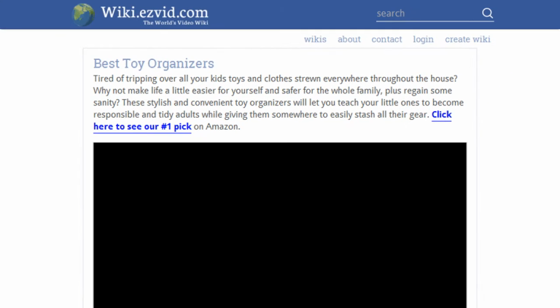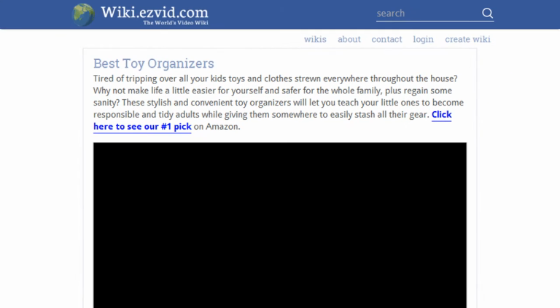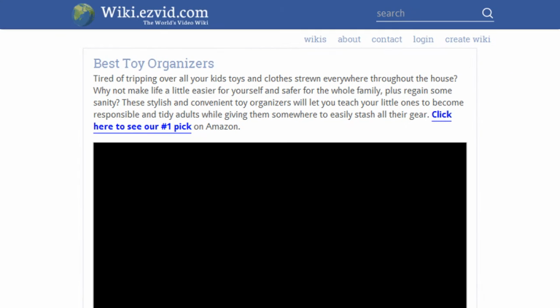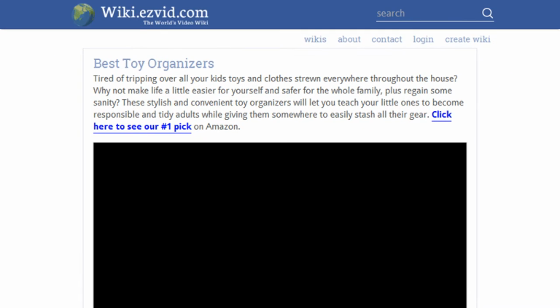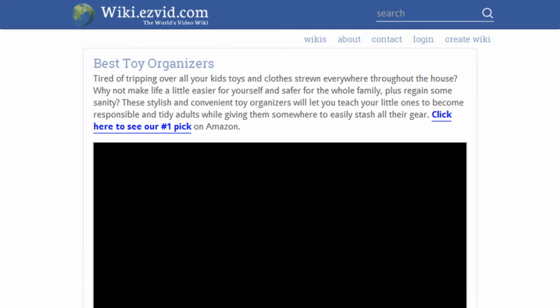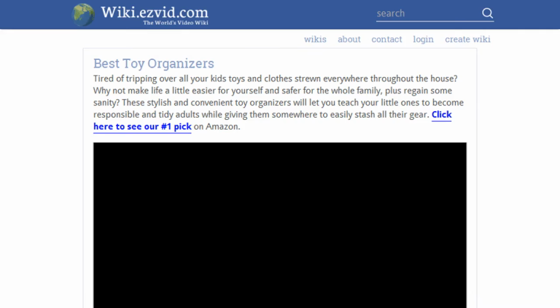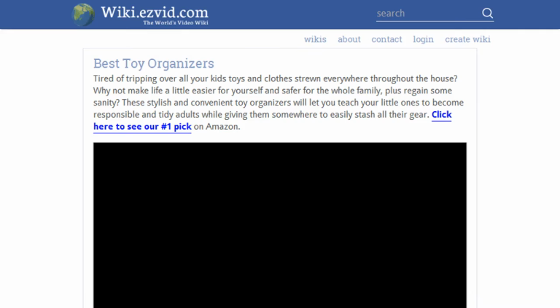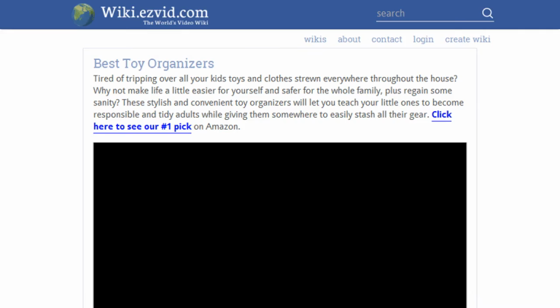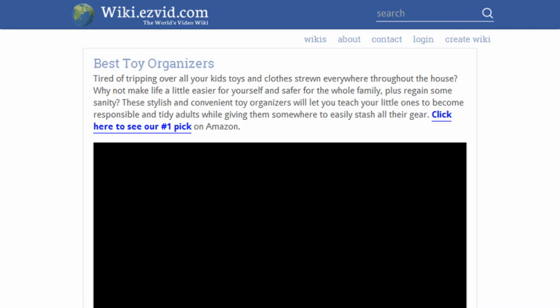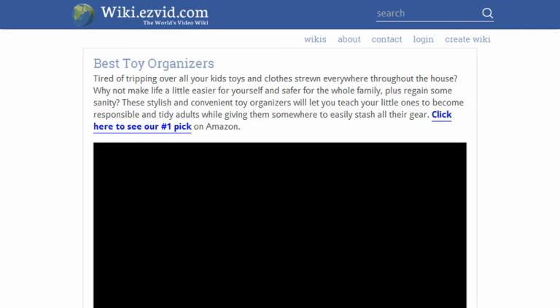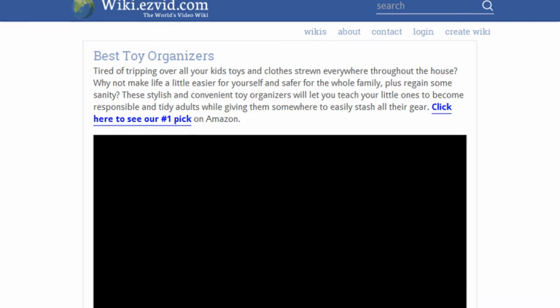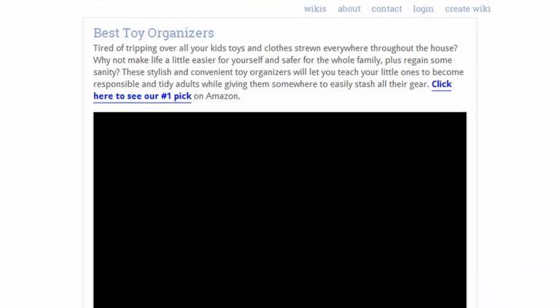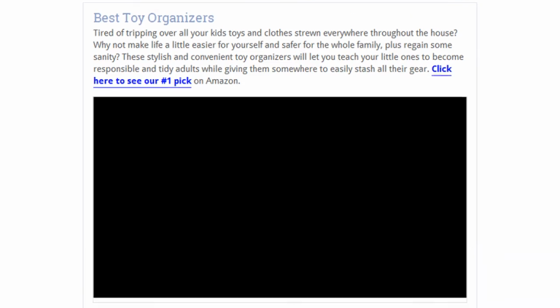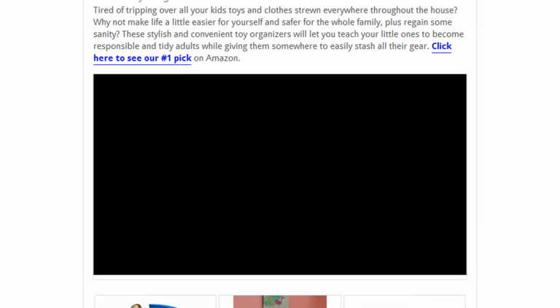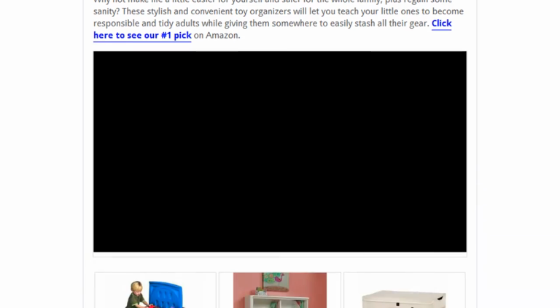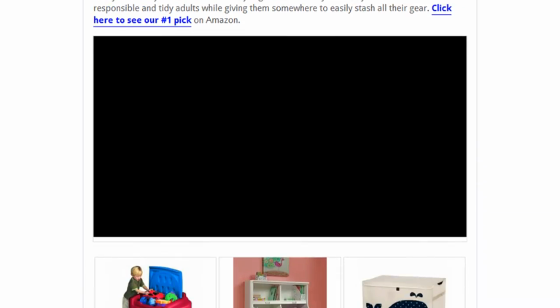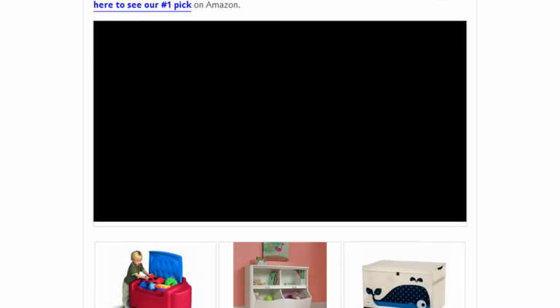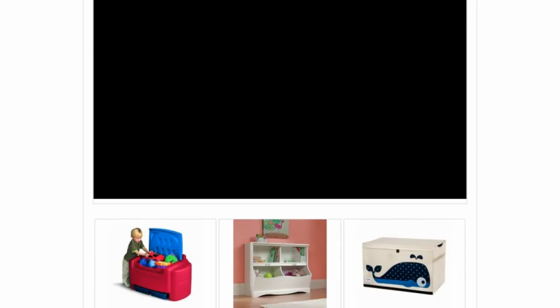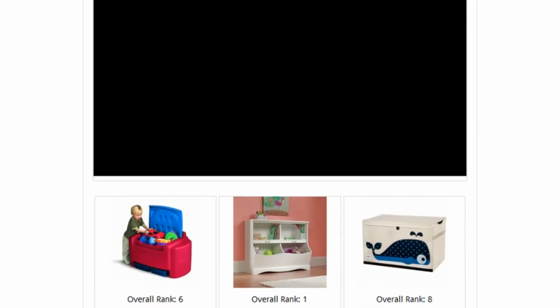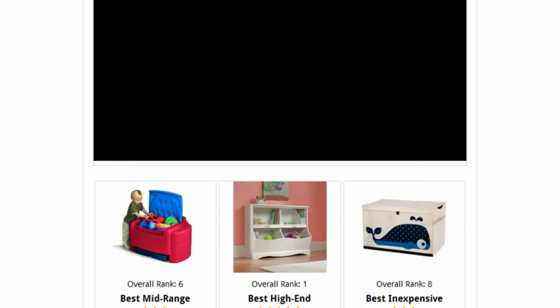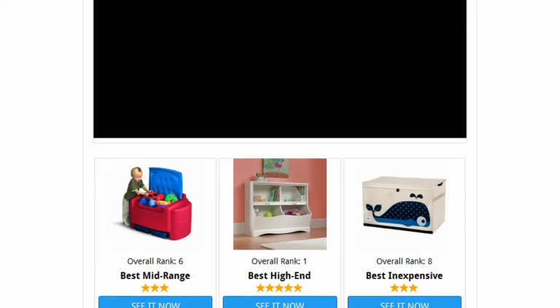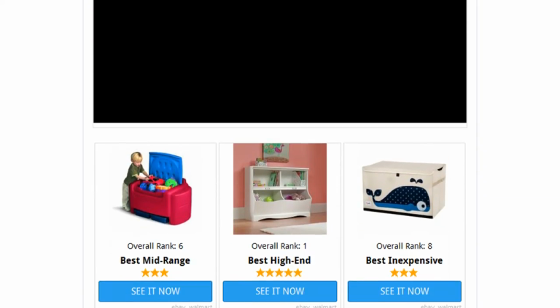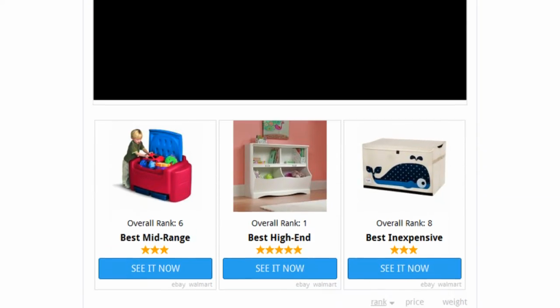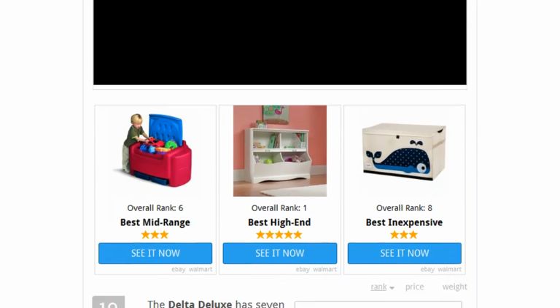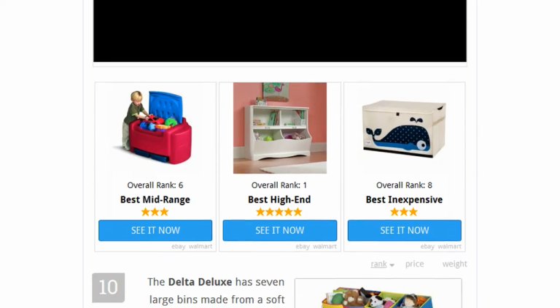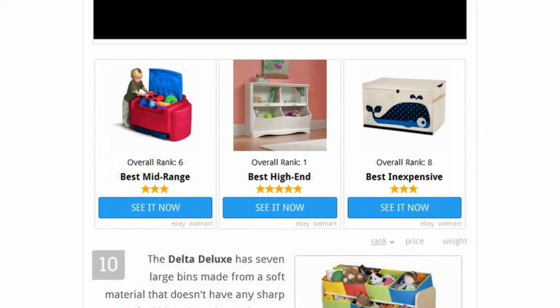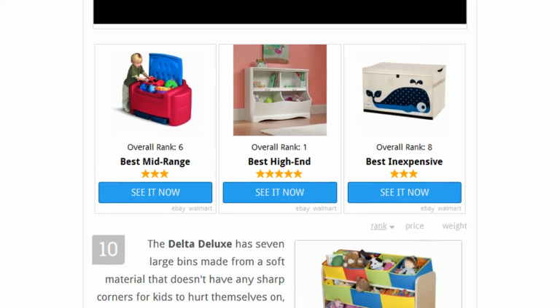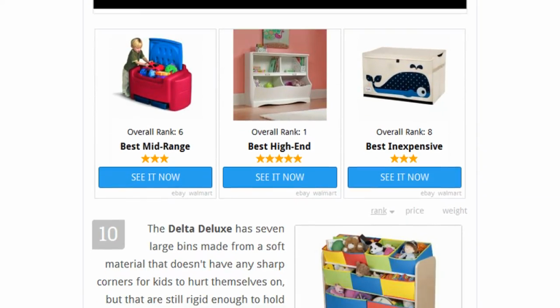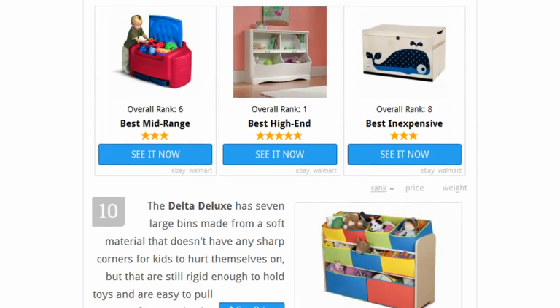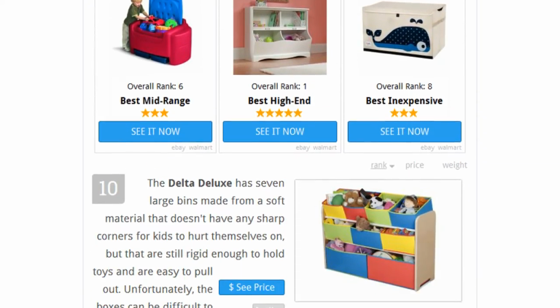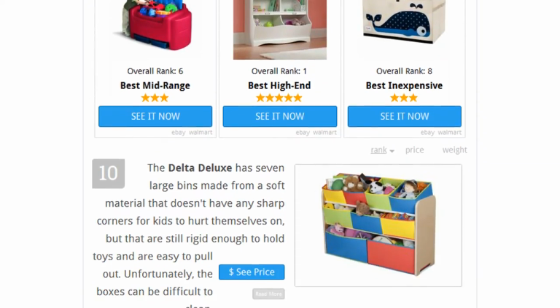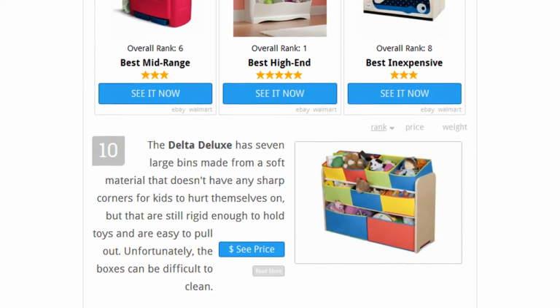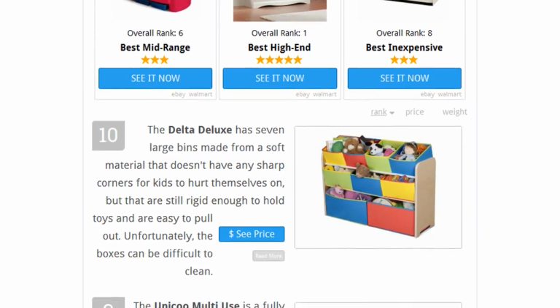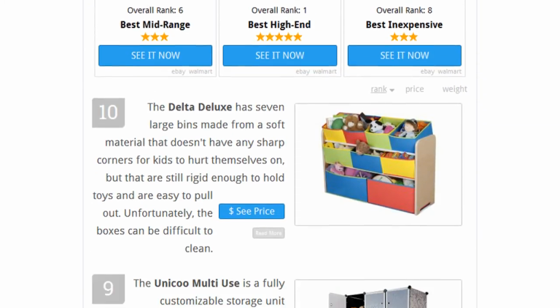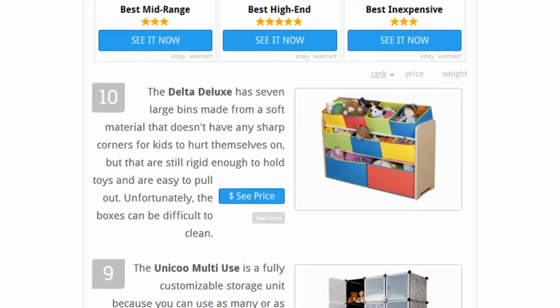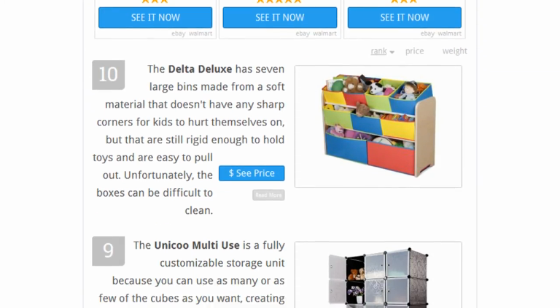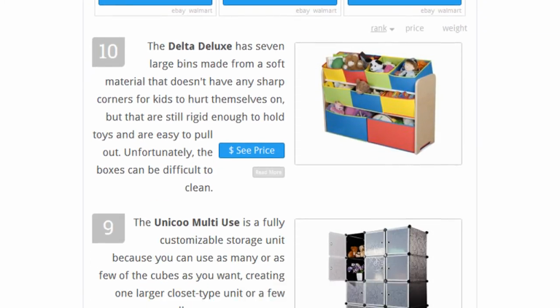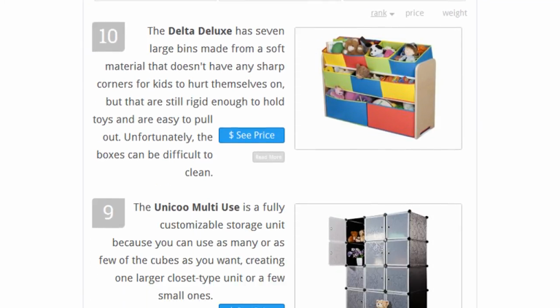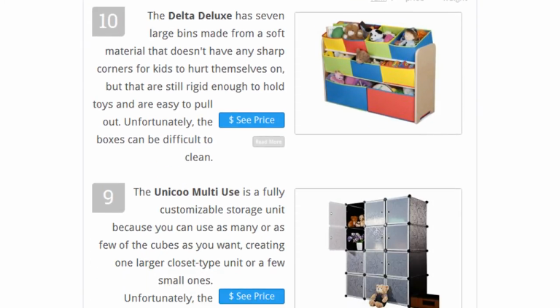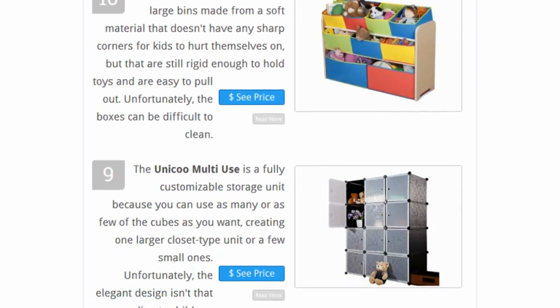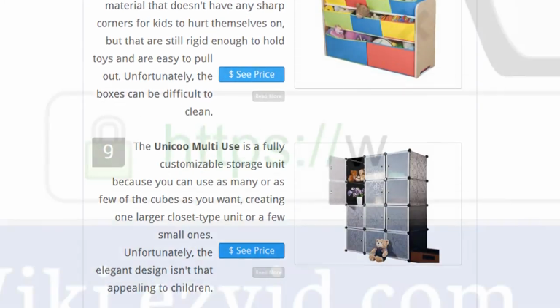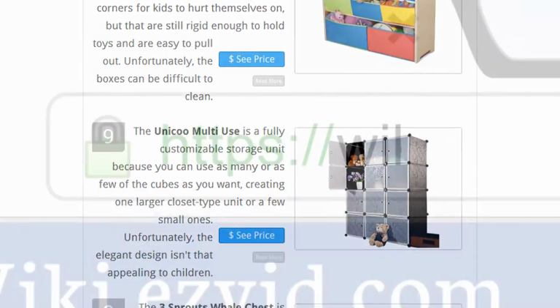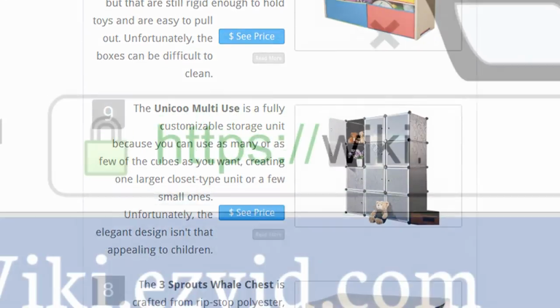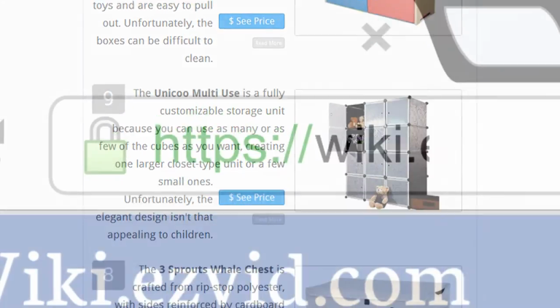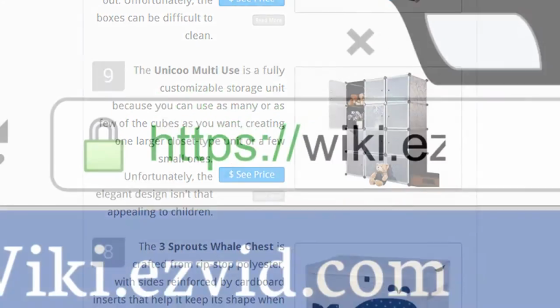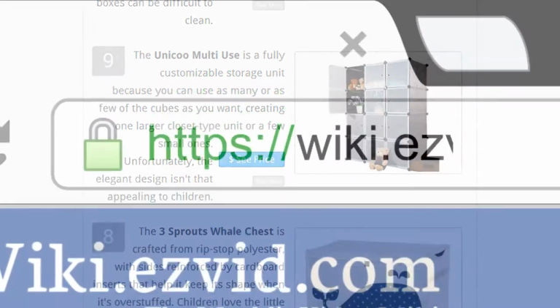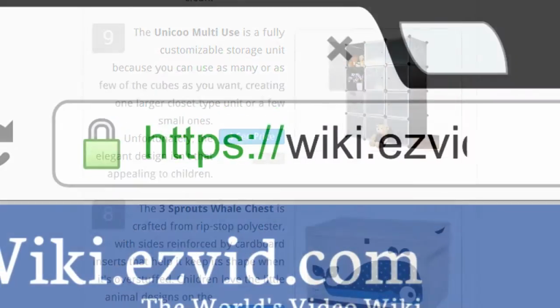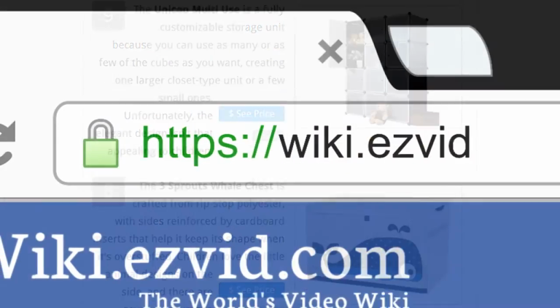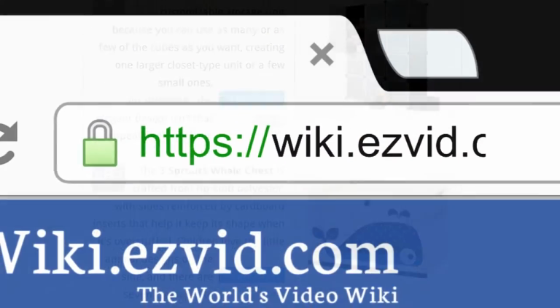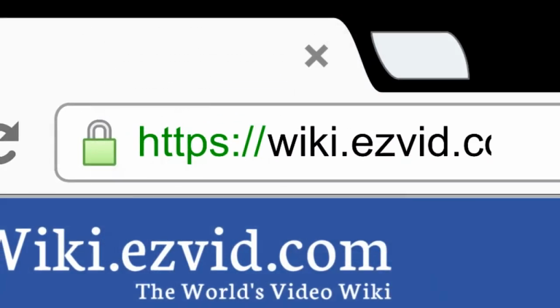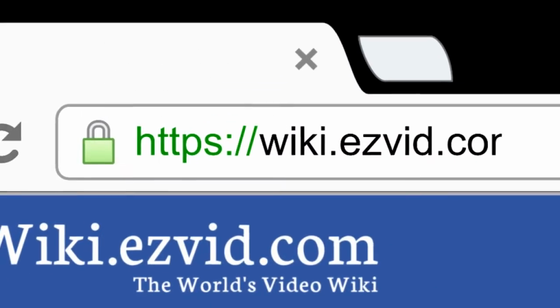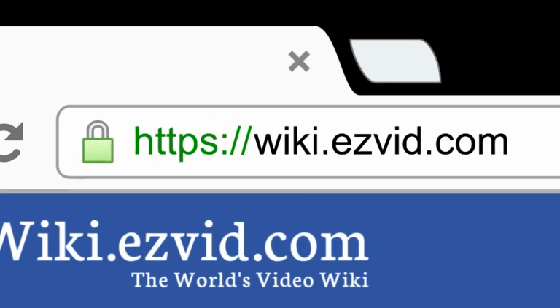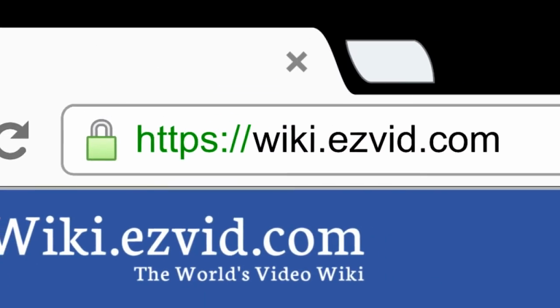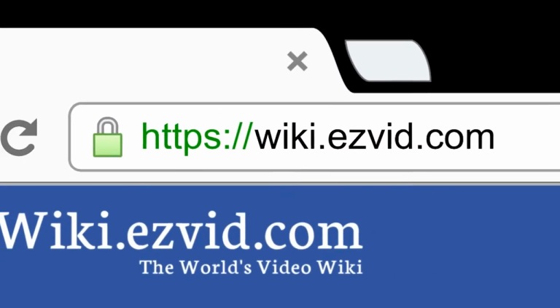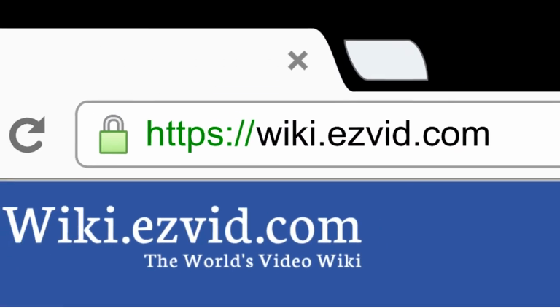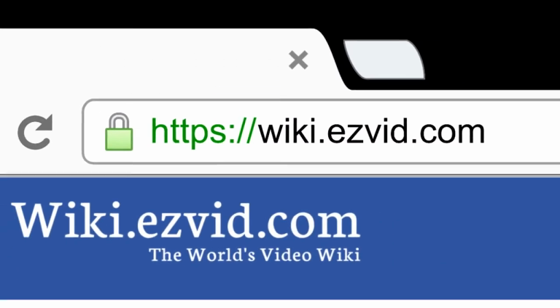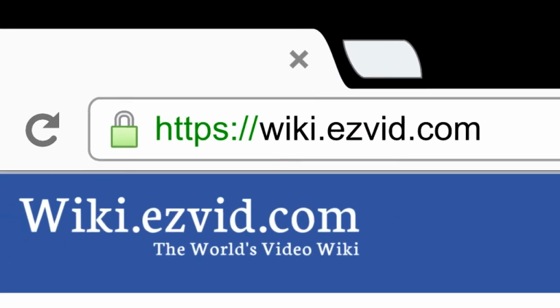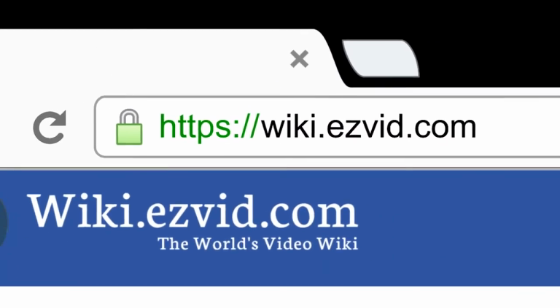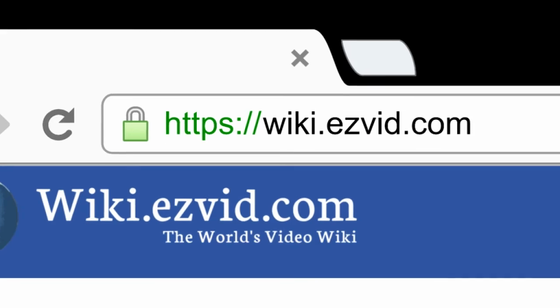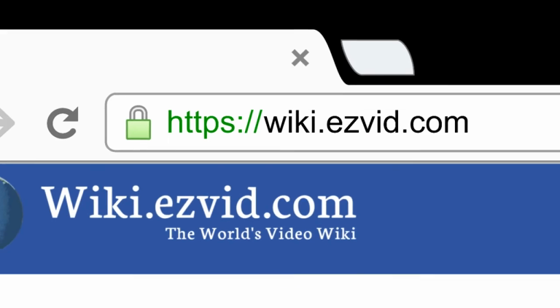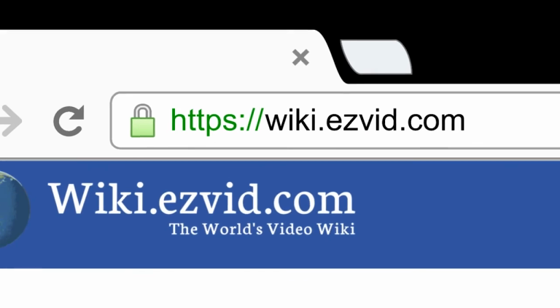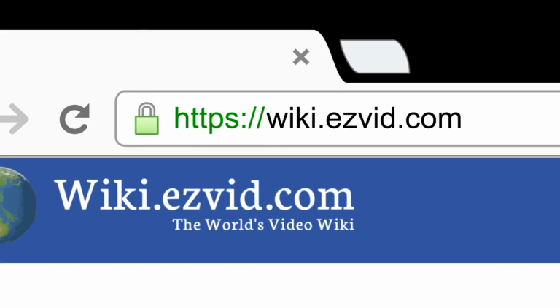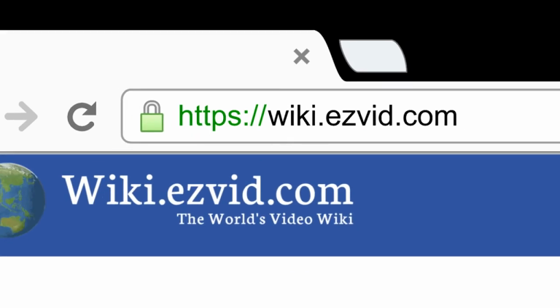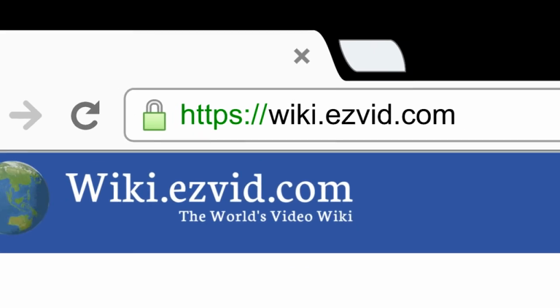To see all this stuff, go to wiki.easybit.com and search for toy organizers, or click beneath this video.